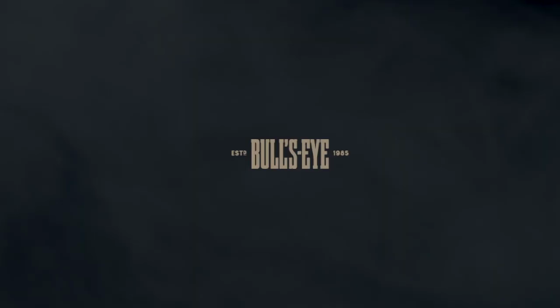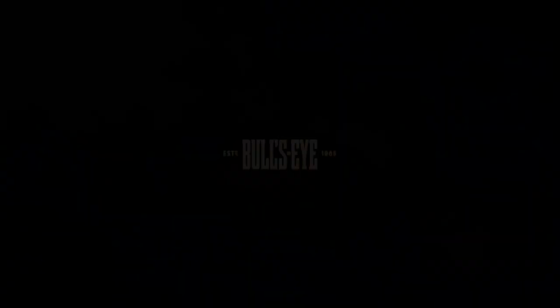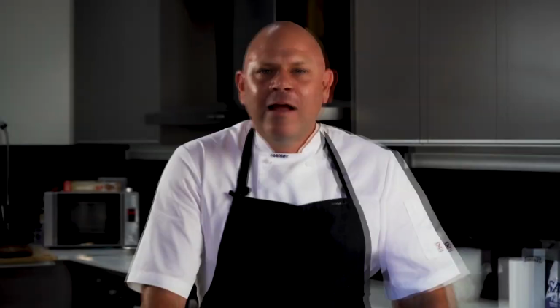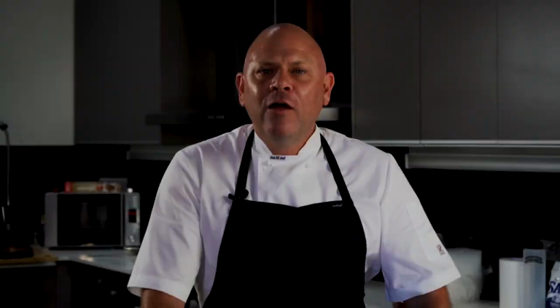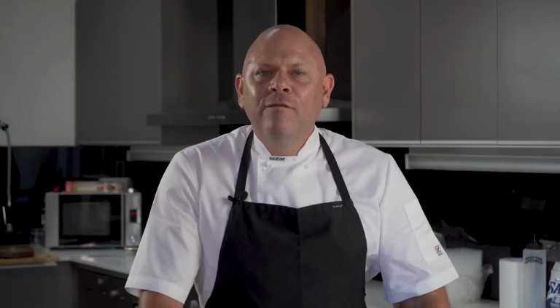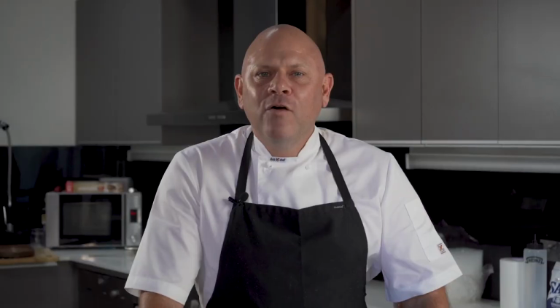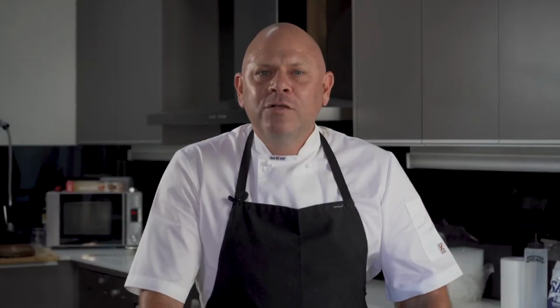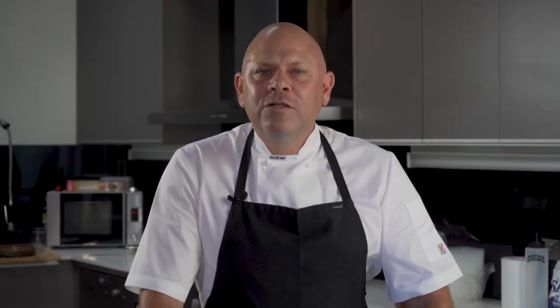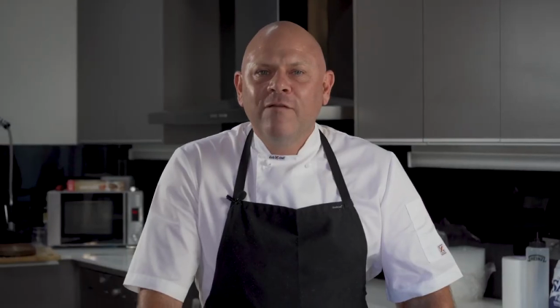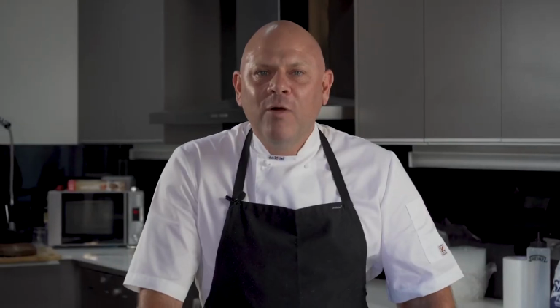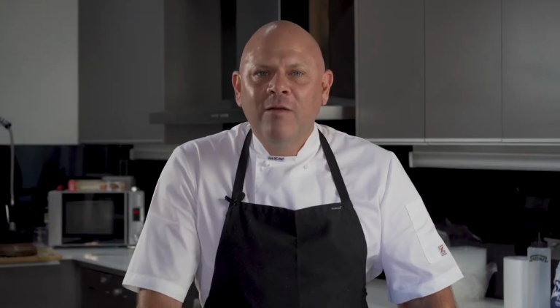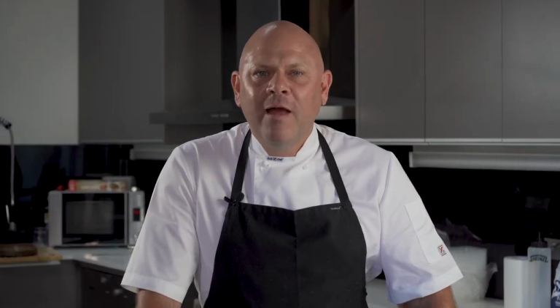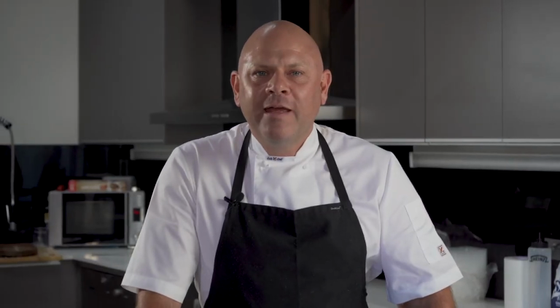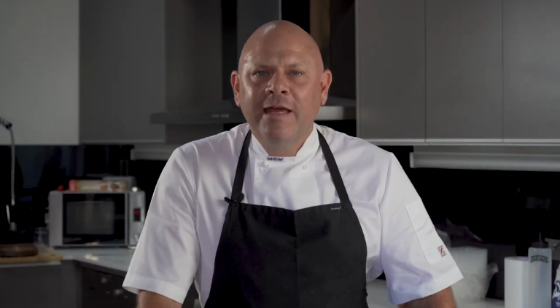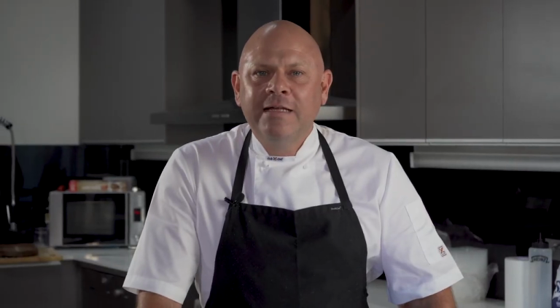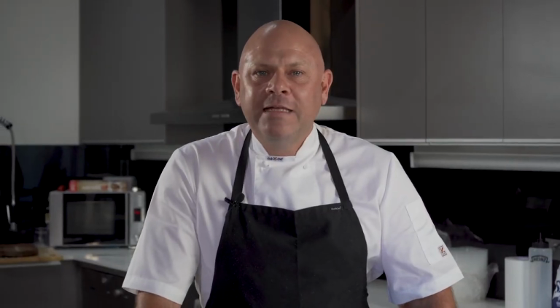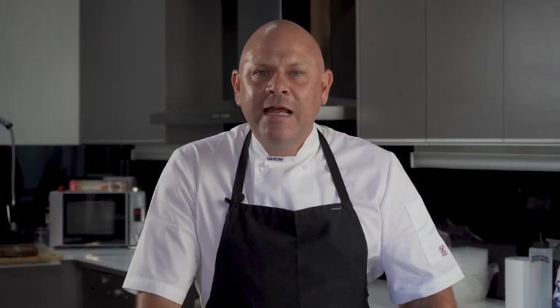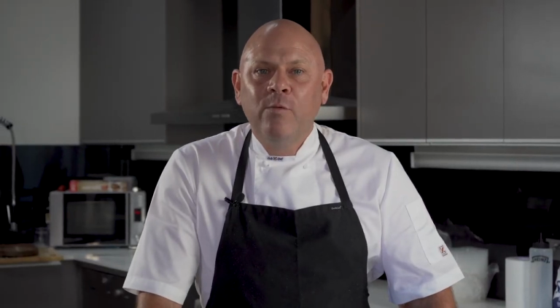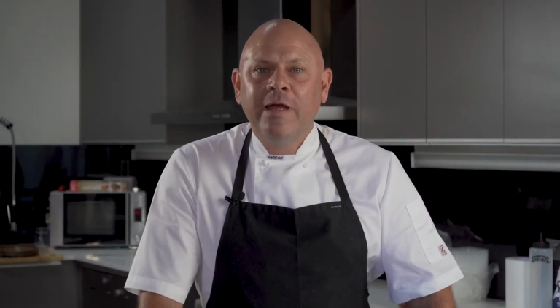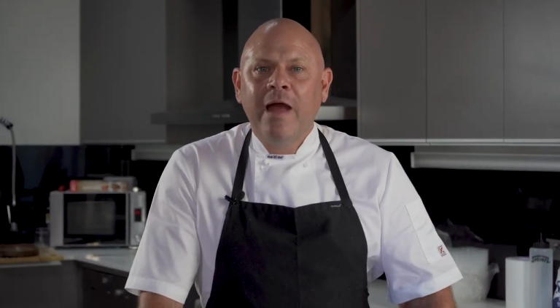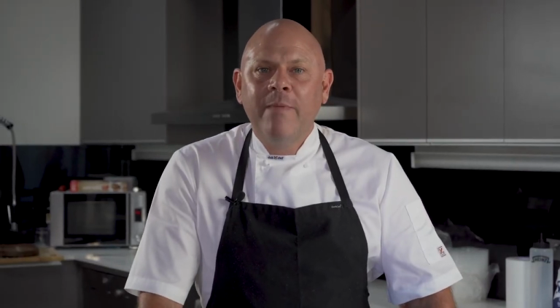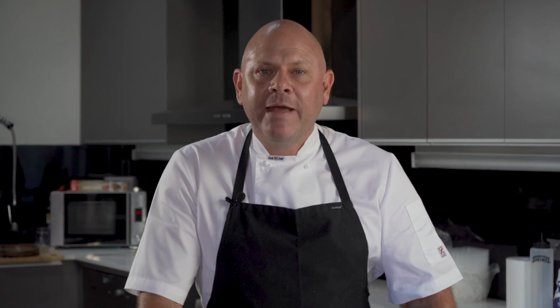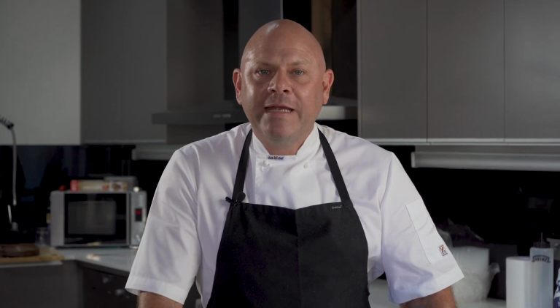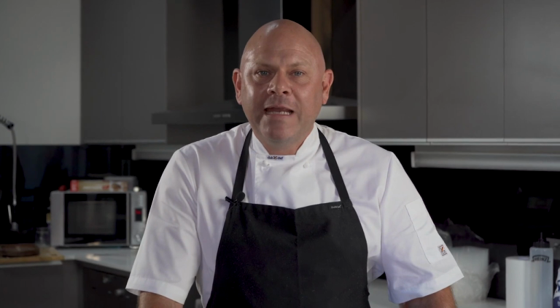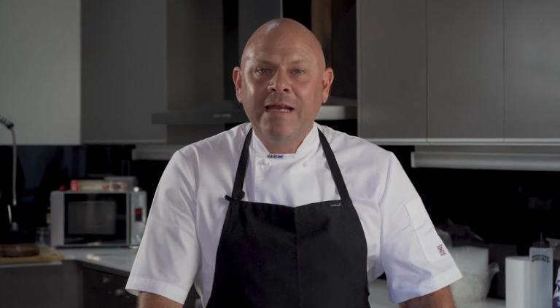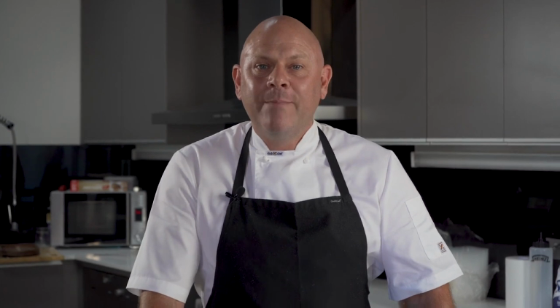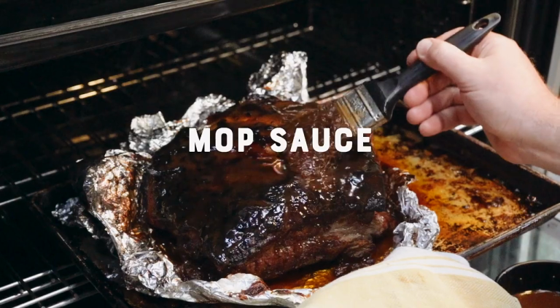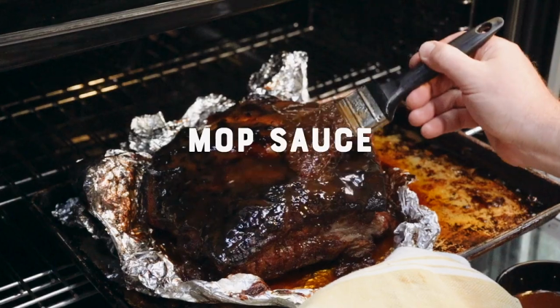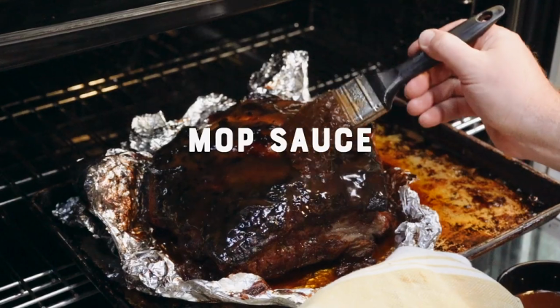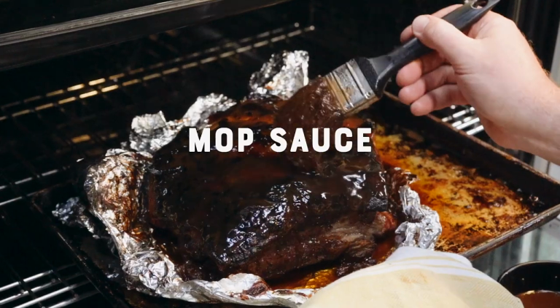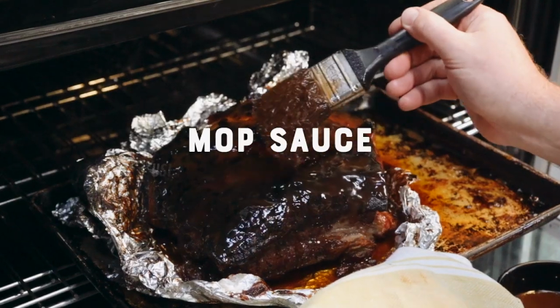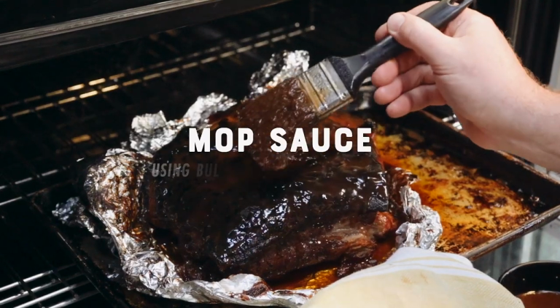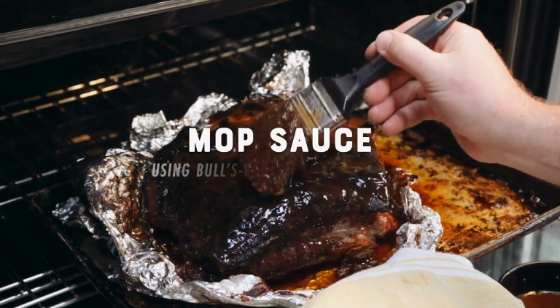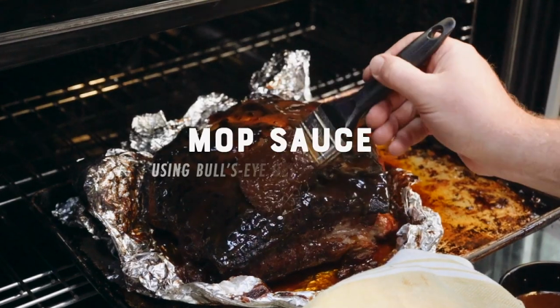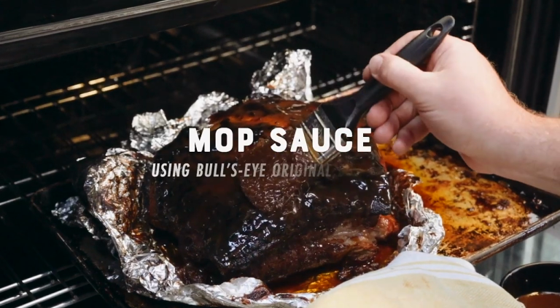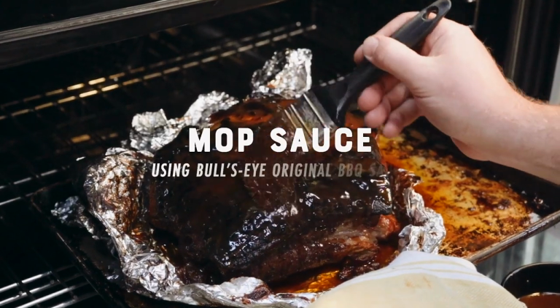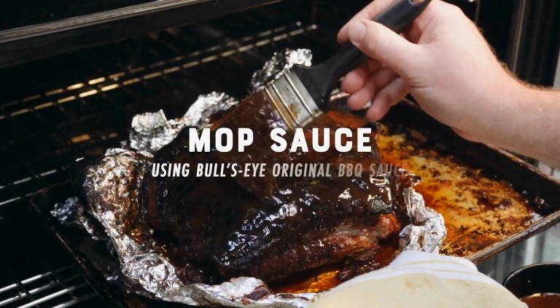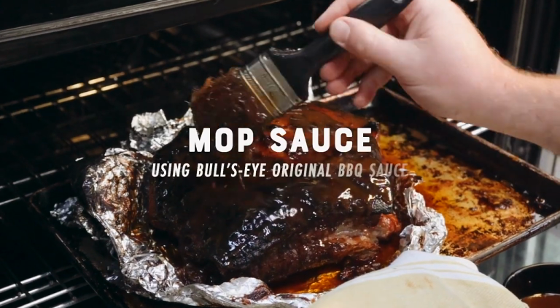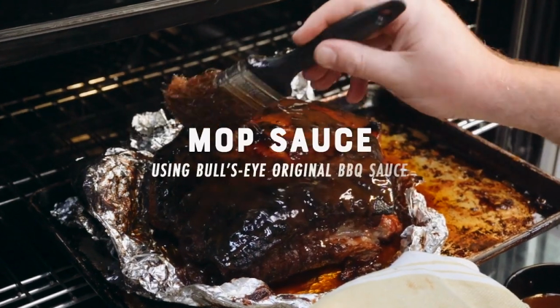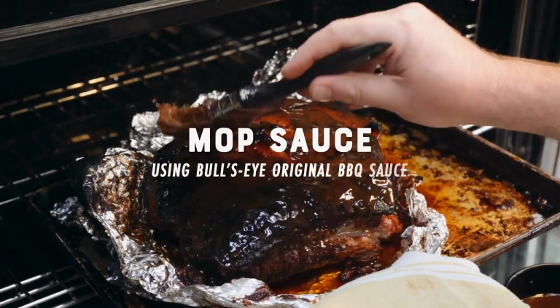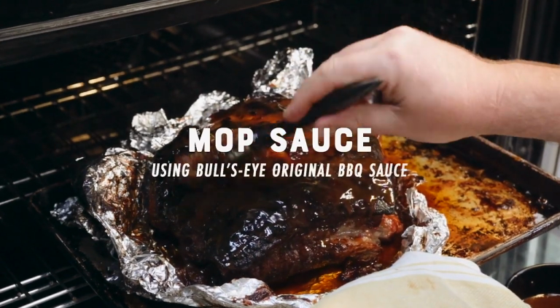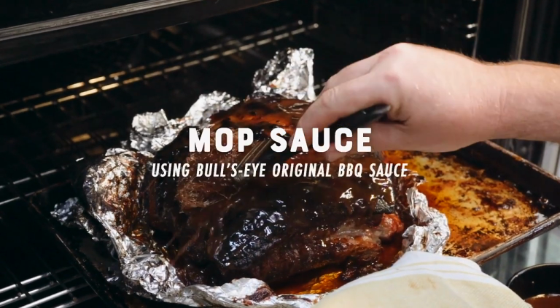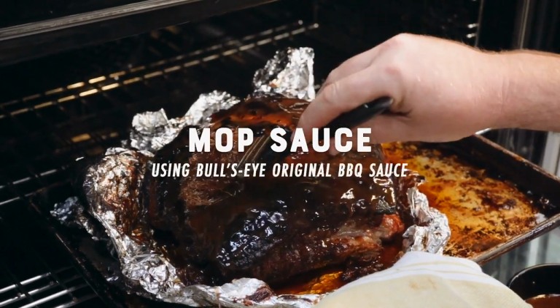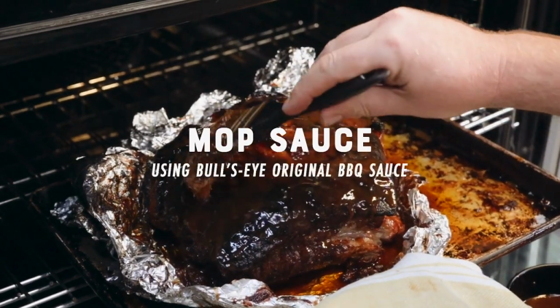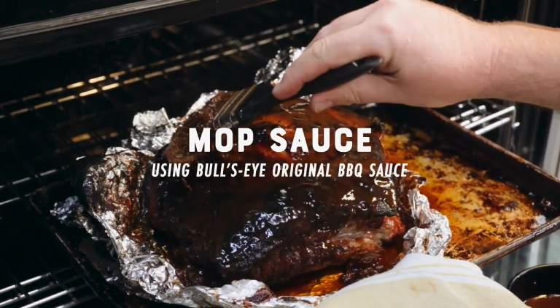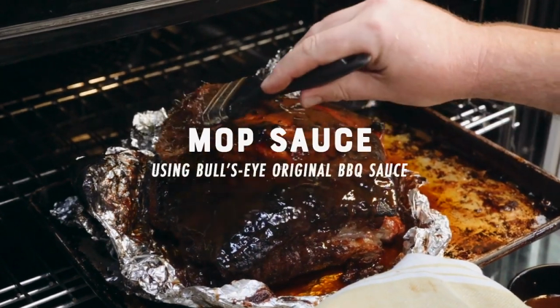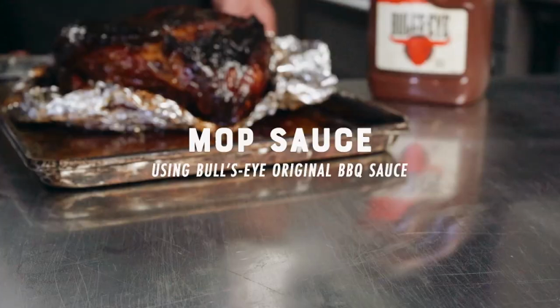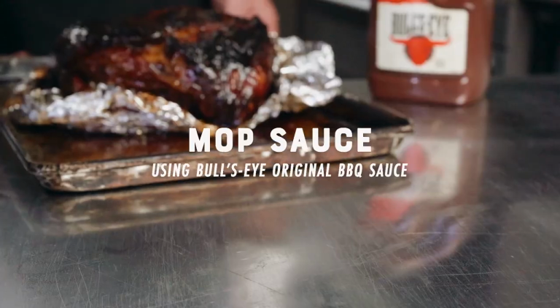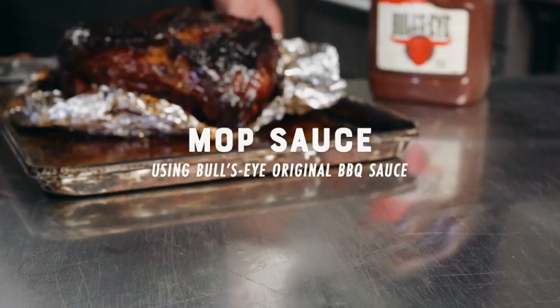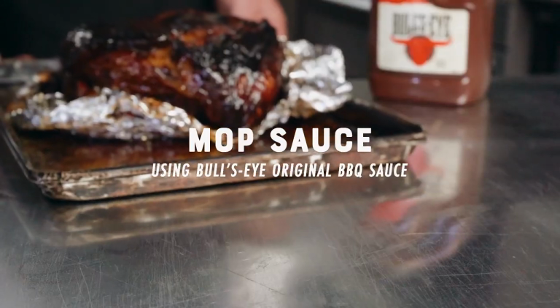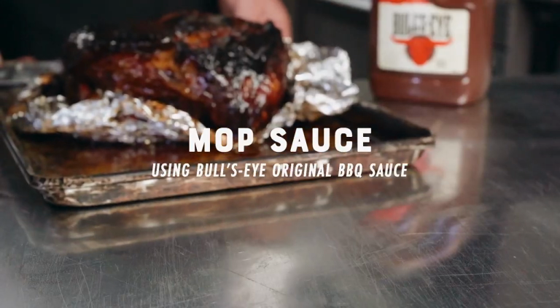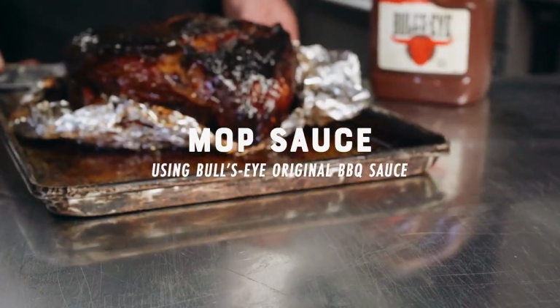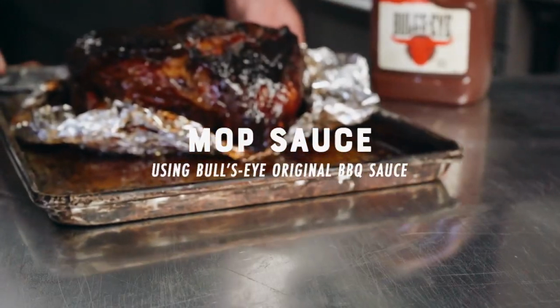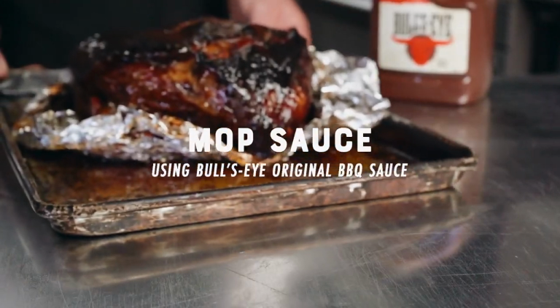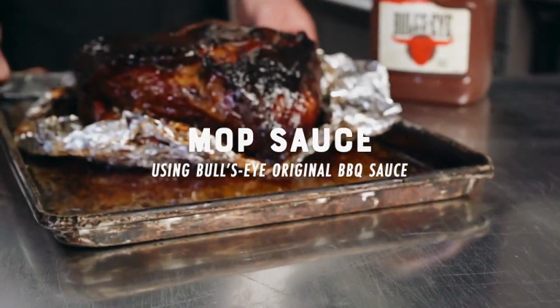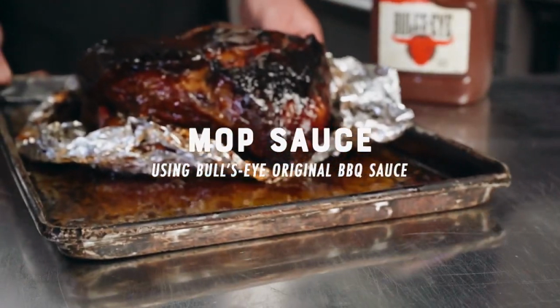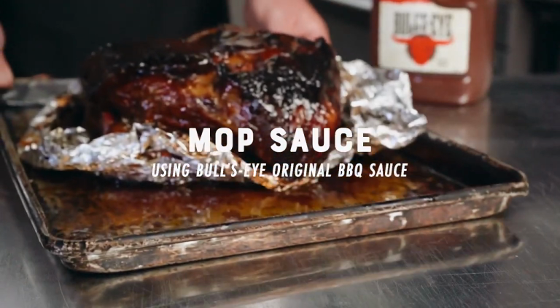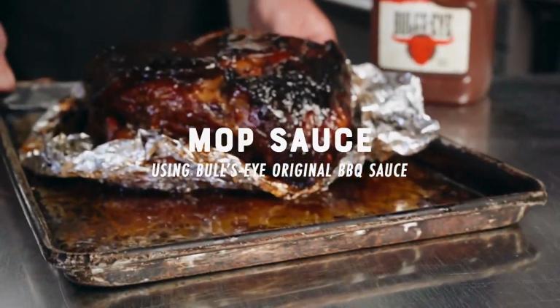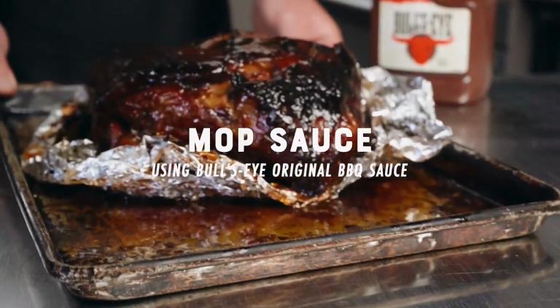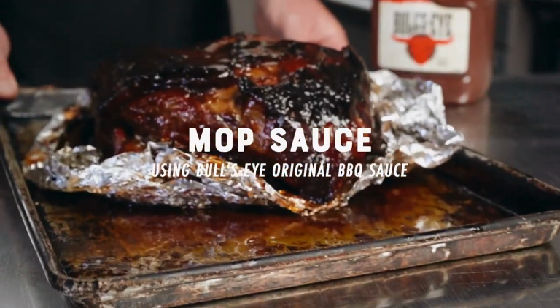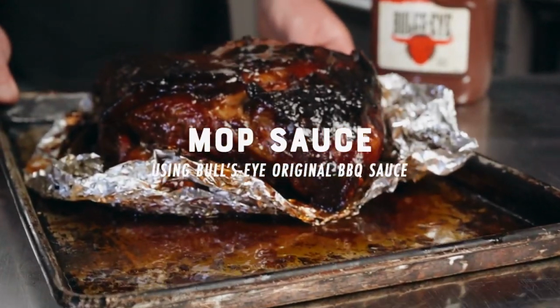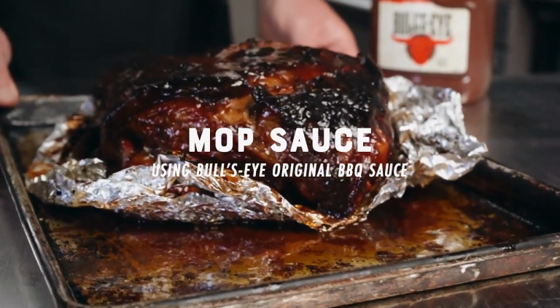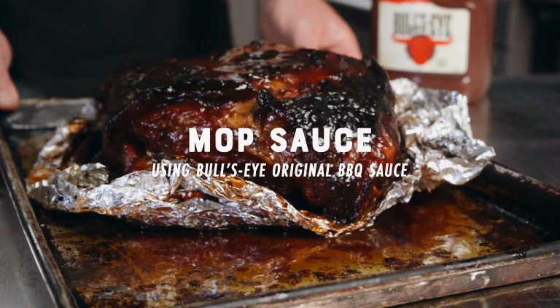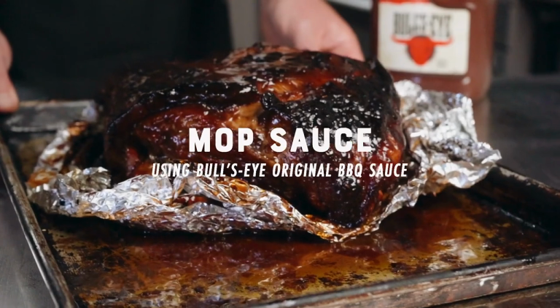Hello folks, Chef Paulie Mack here. Today we are making an American barbecue mop sauce using the Bullseye Original BBQ sauce.